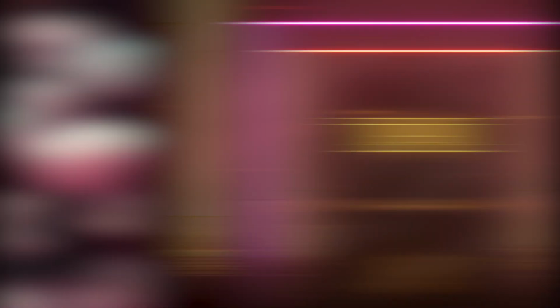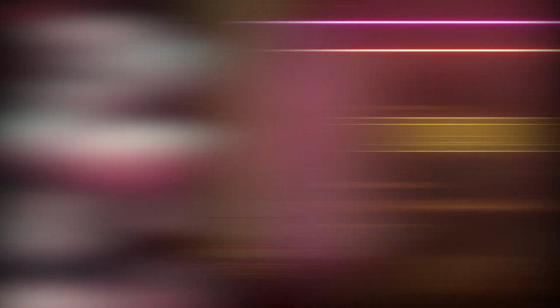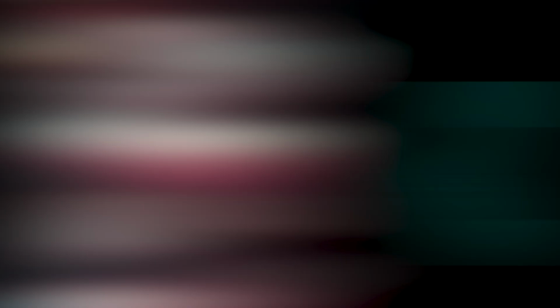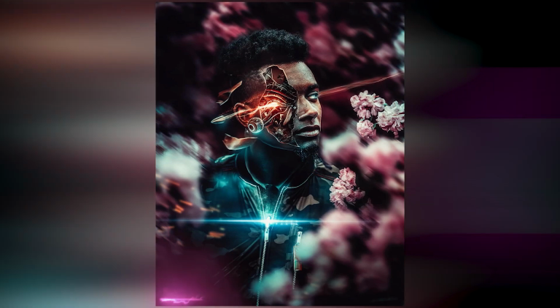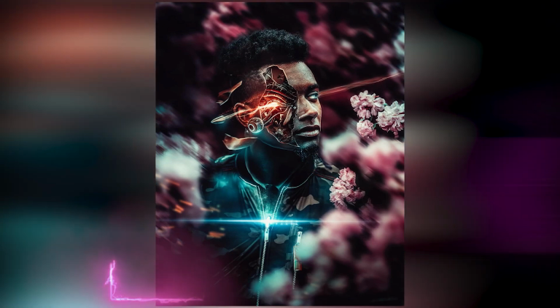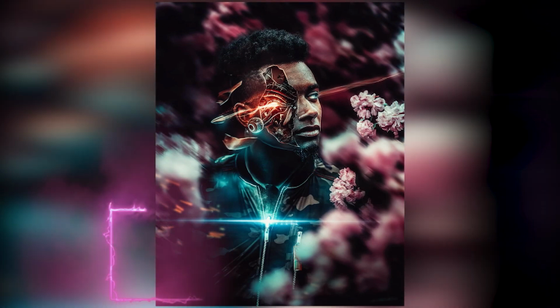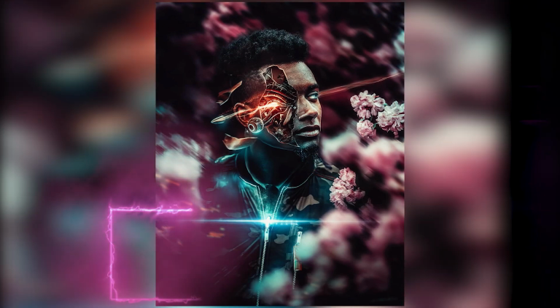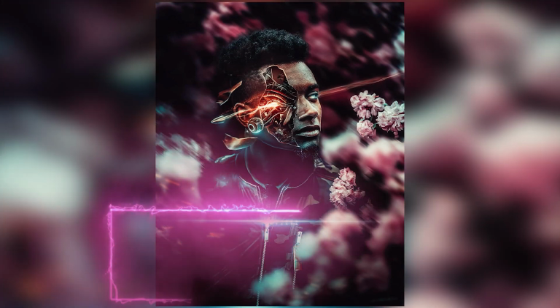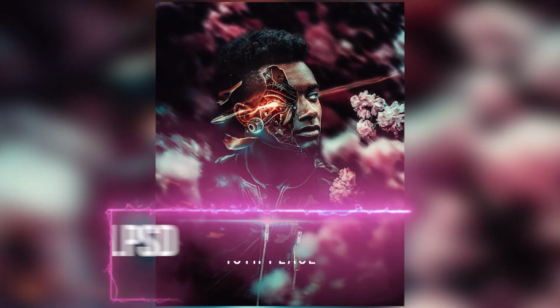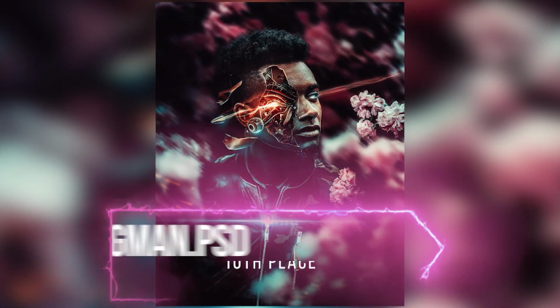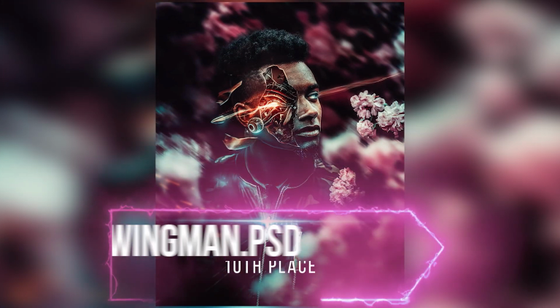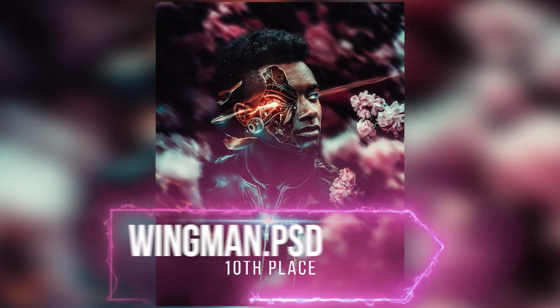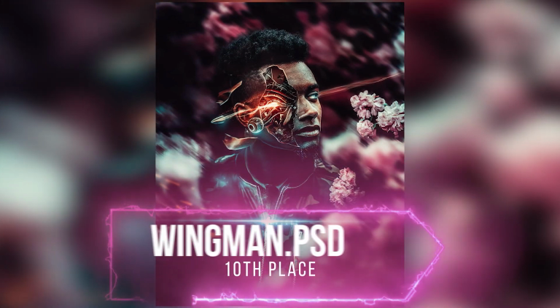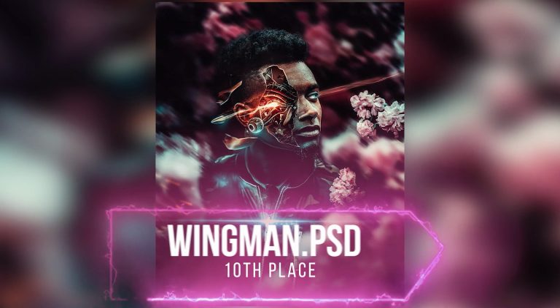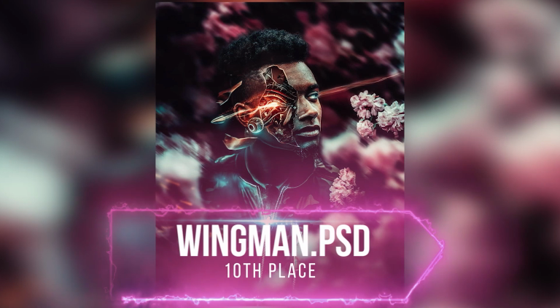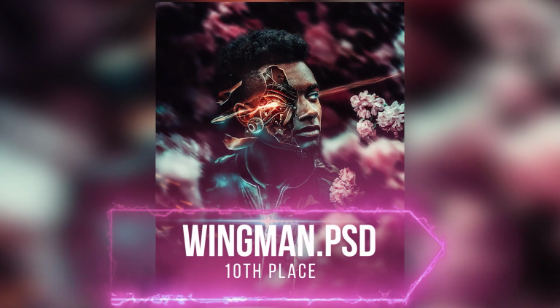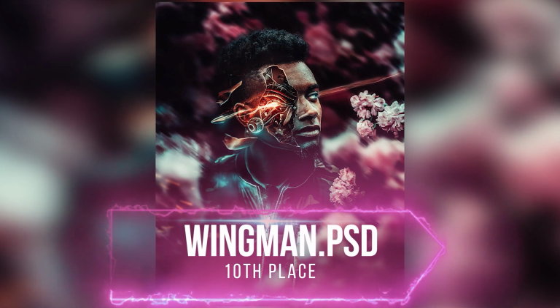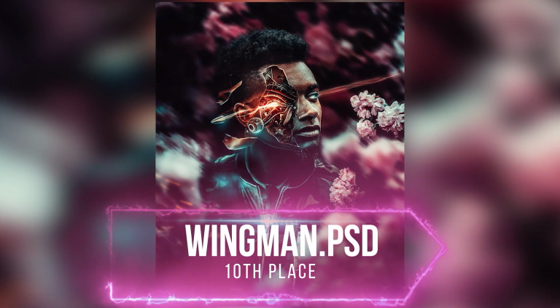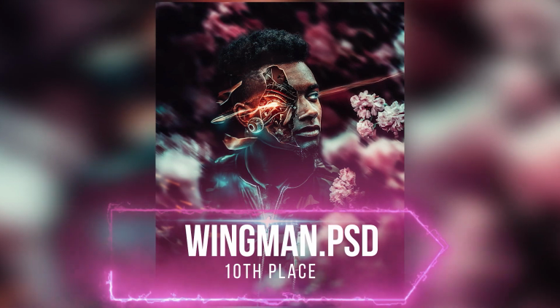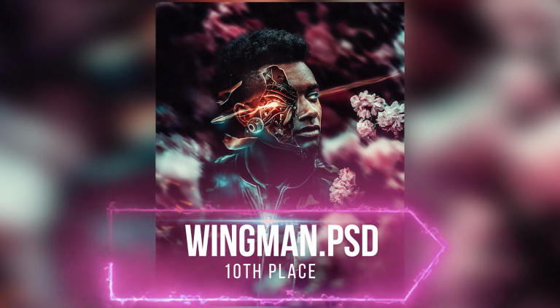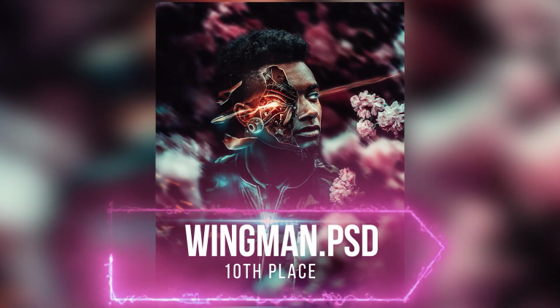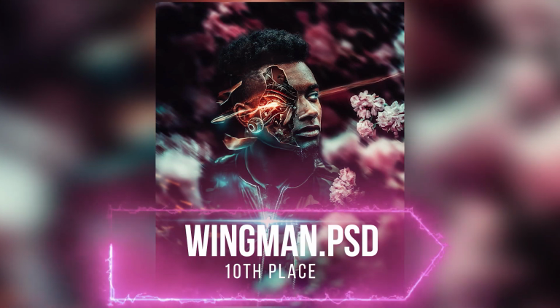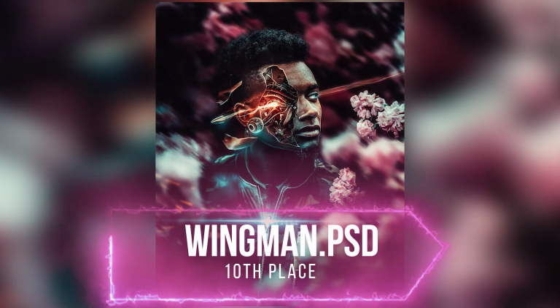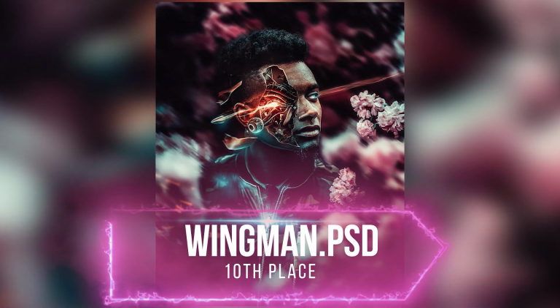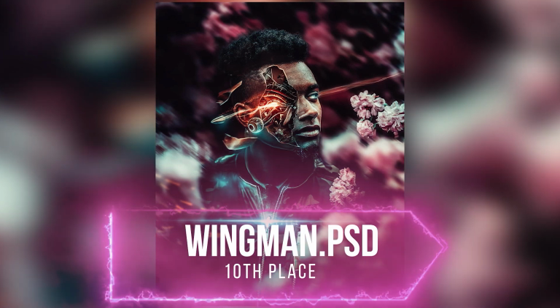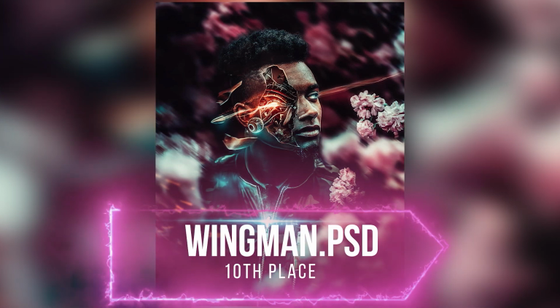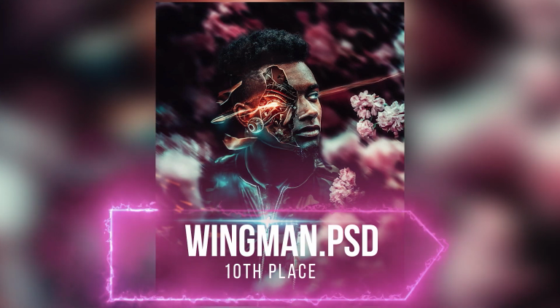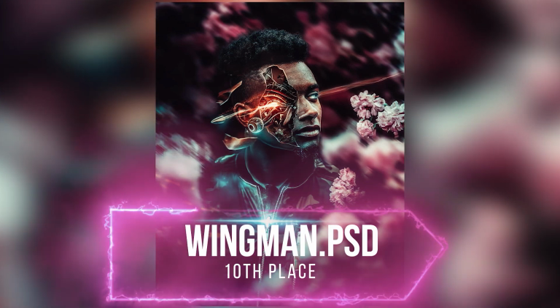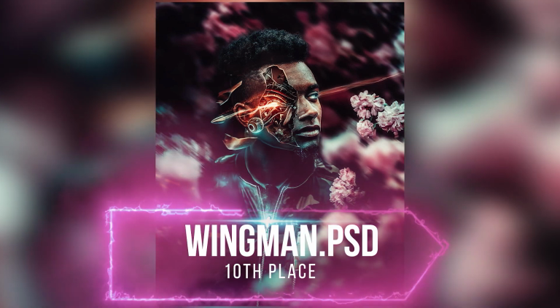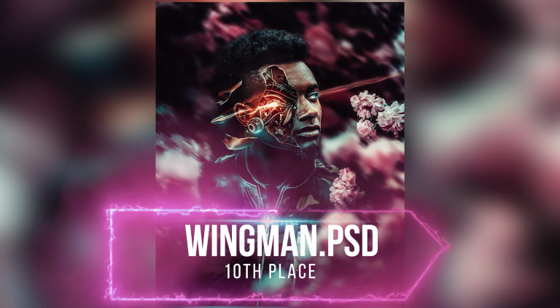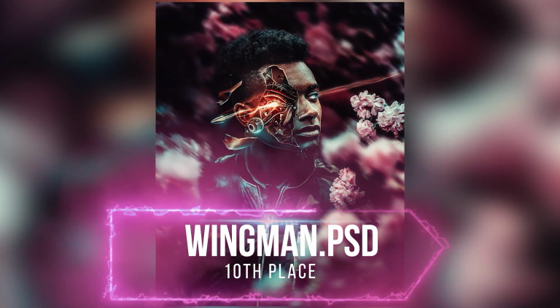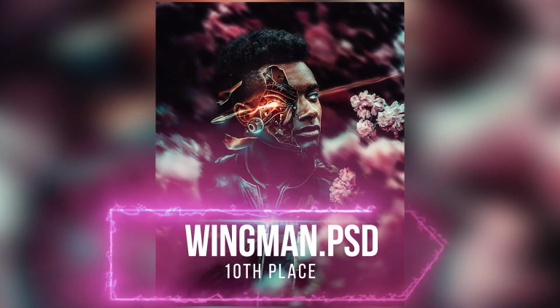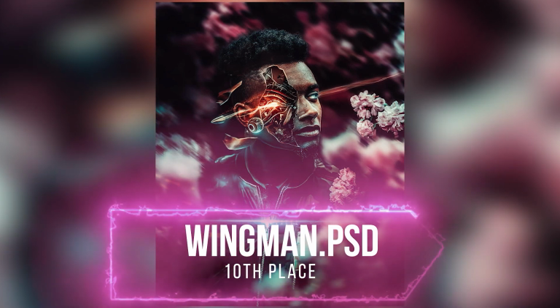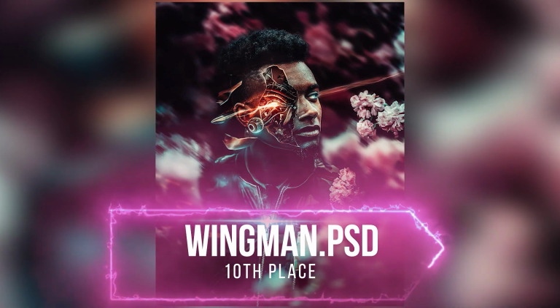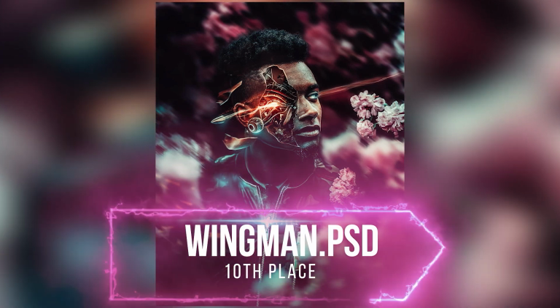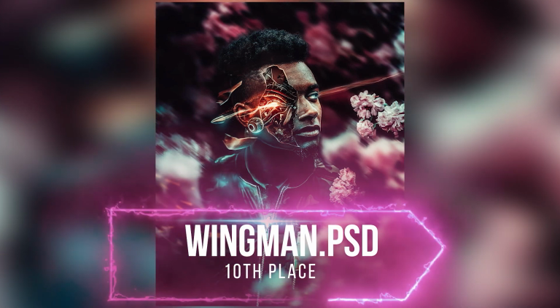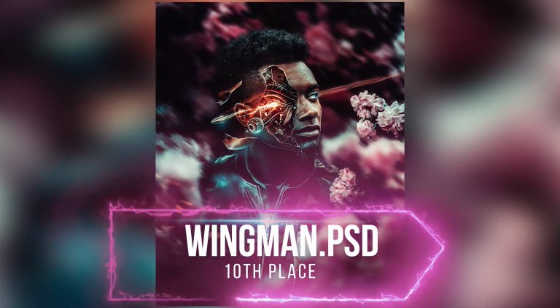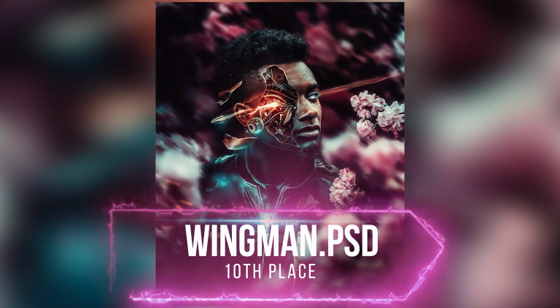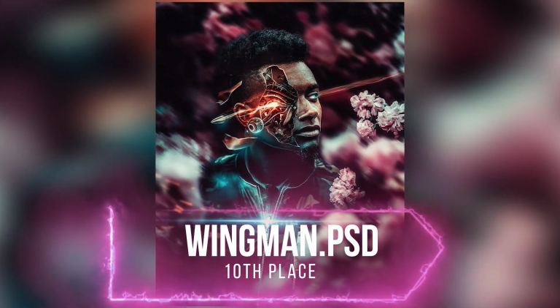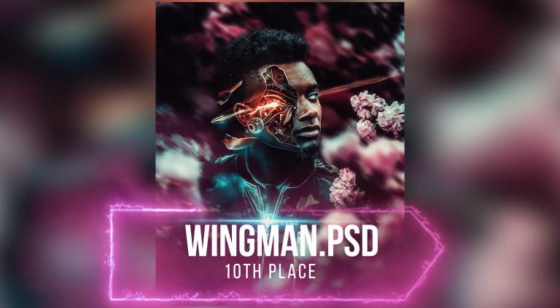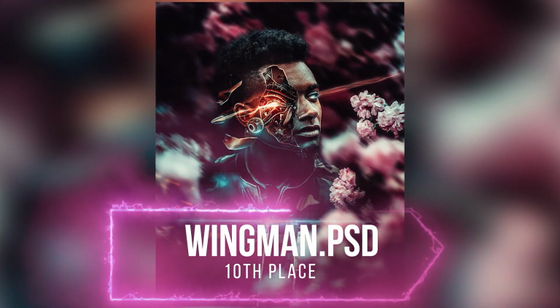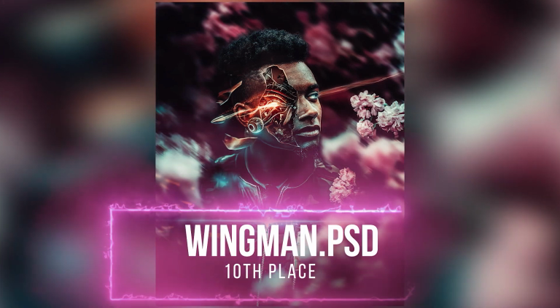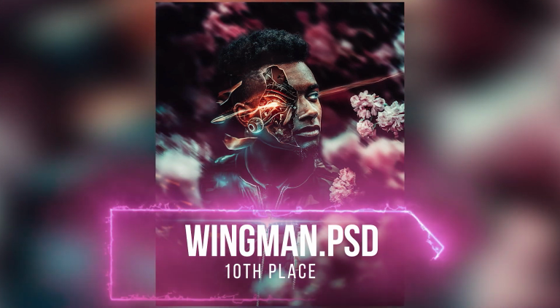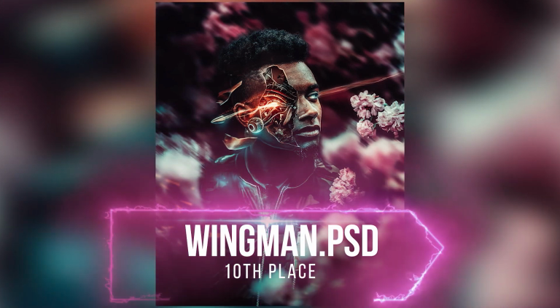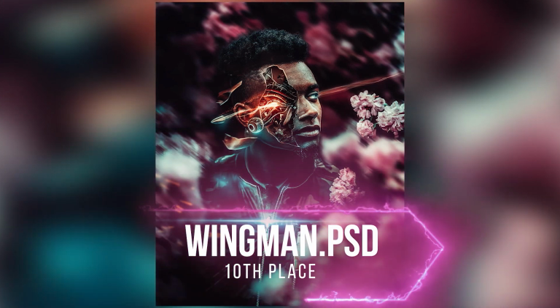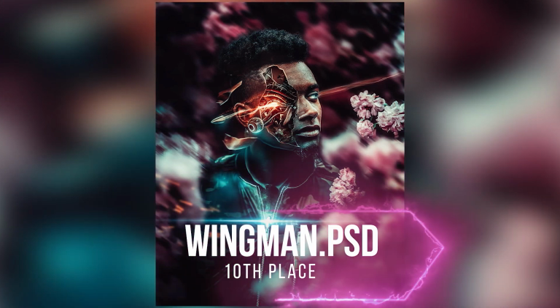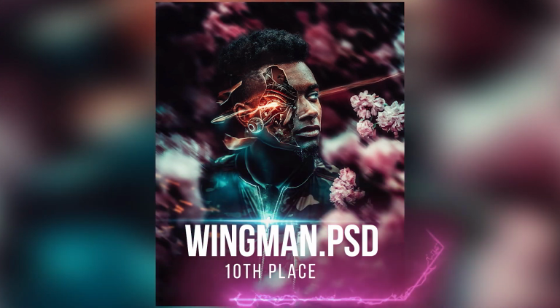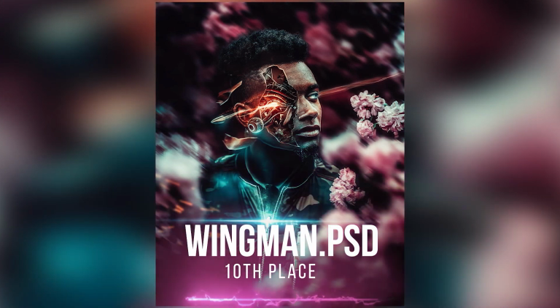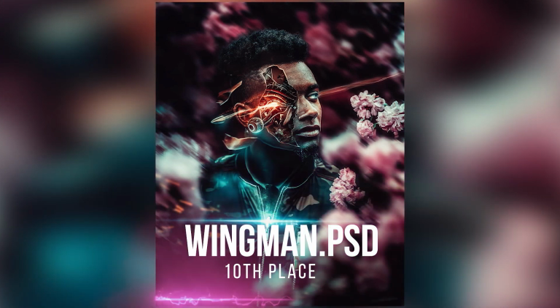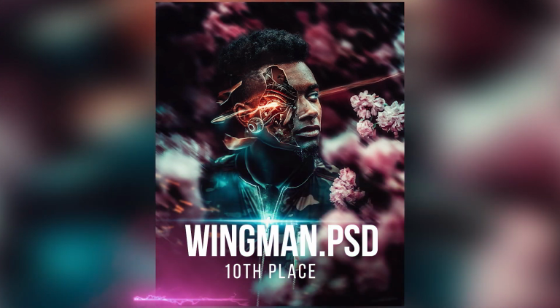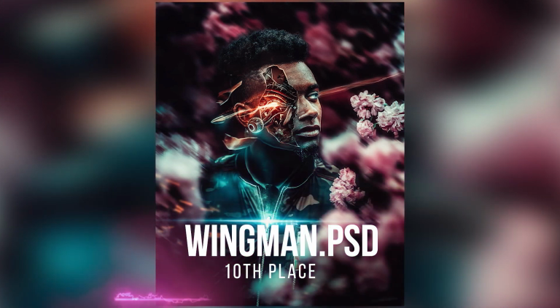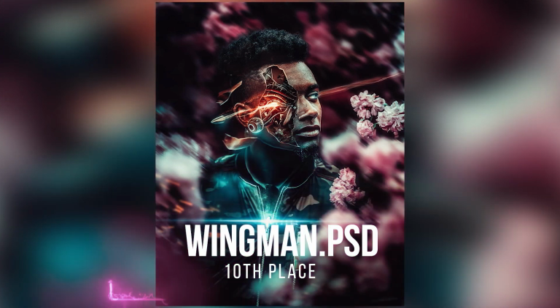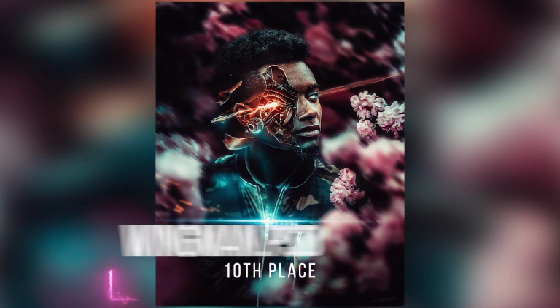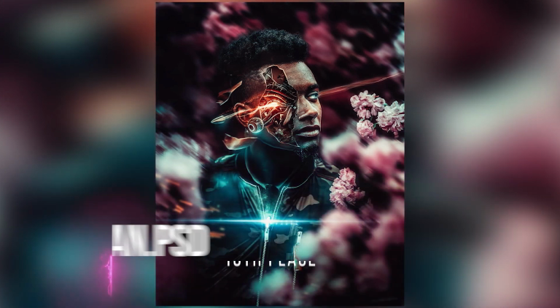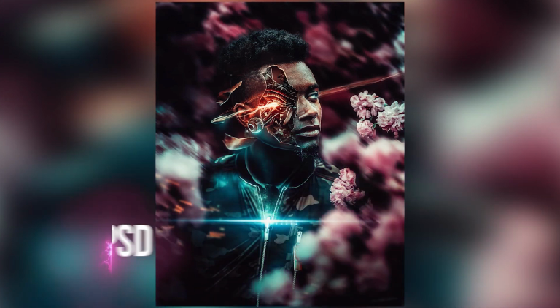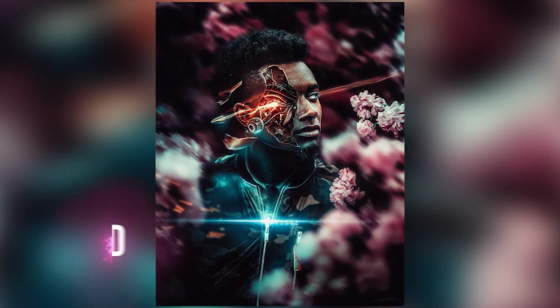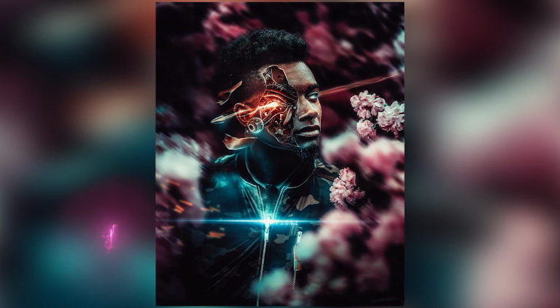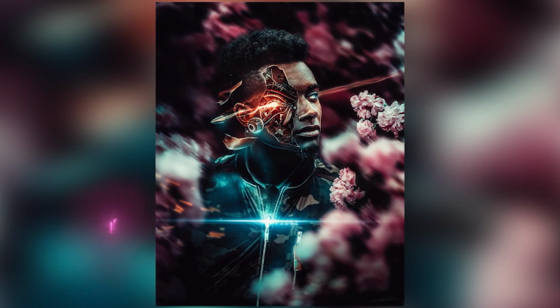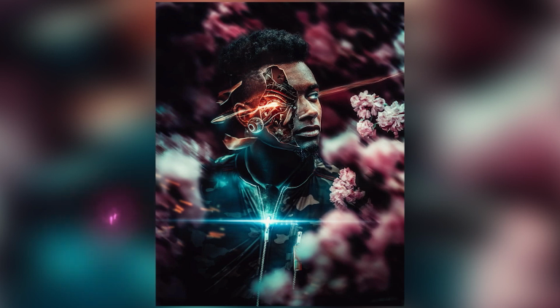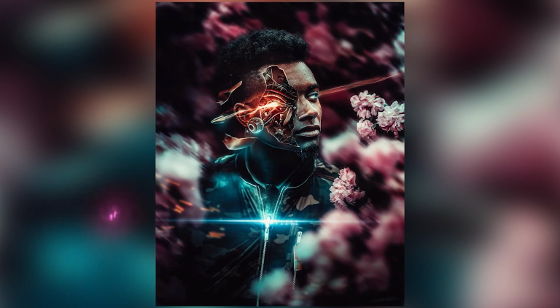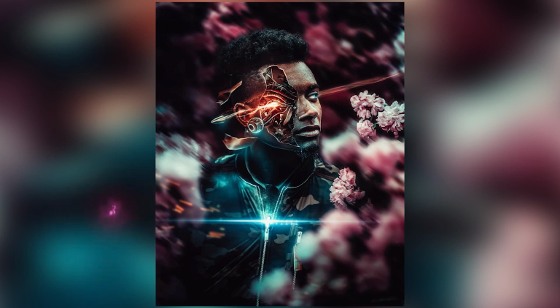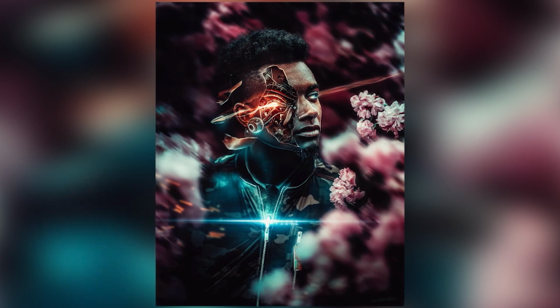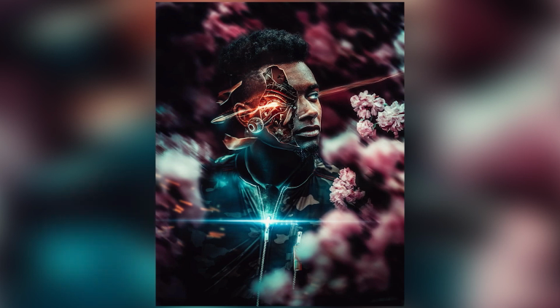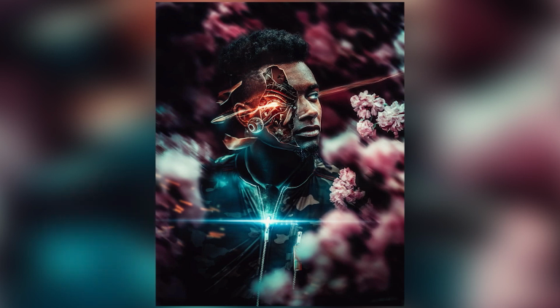In 10th place we have Wingman PSD, and I must say that I love the color tones that he used. Overall it's a really great design.